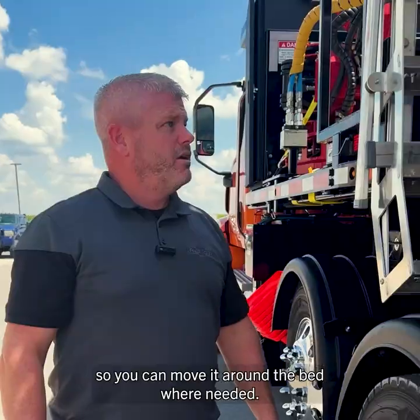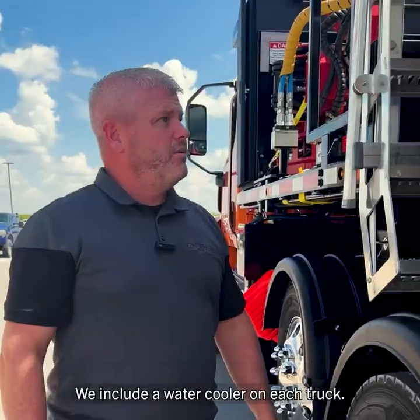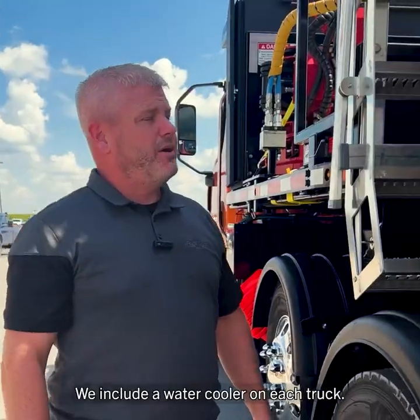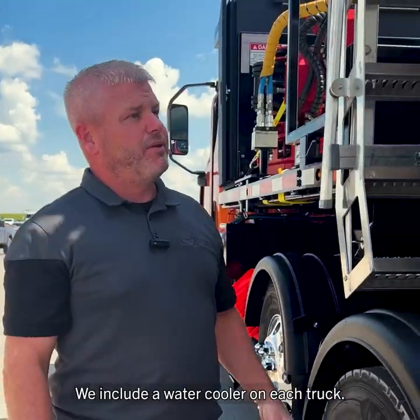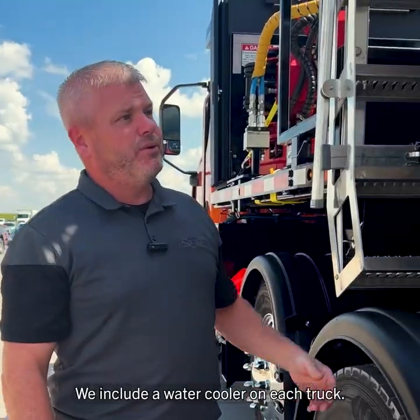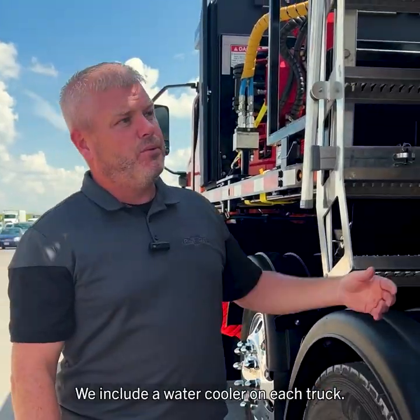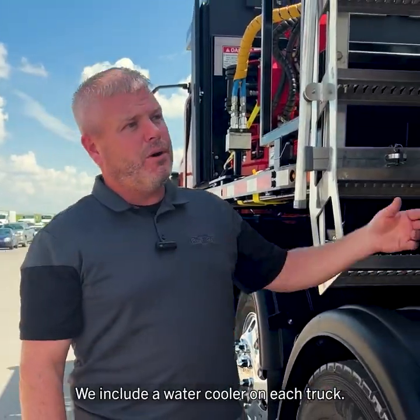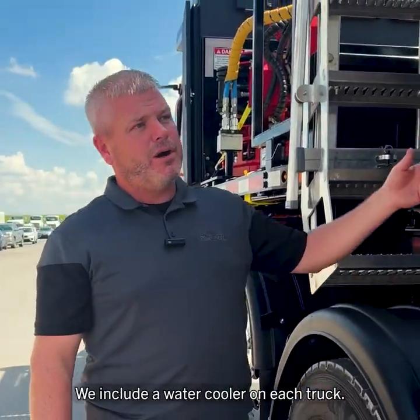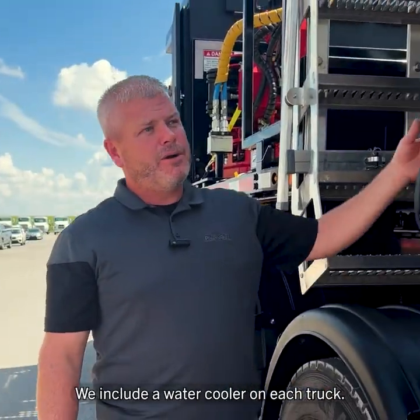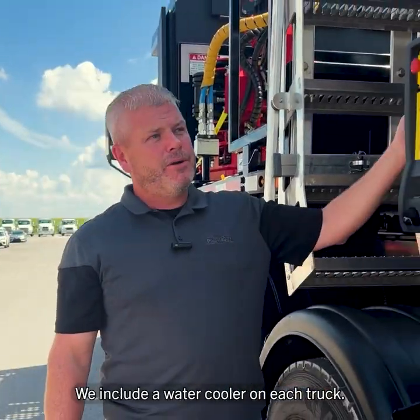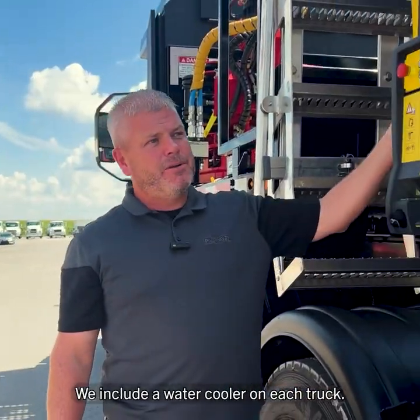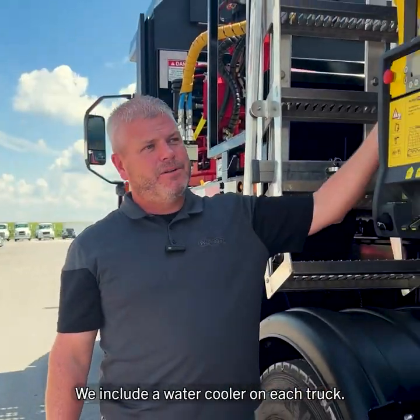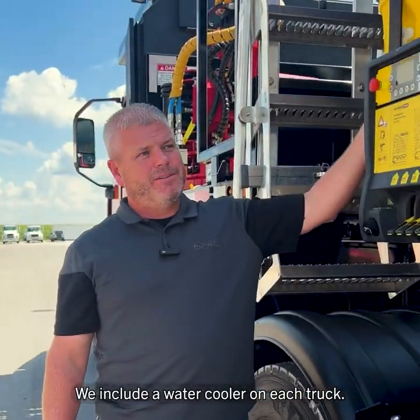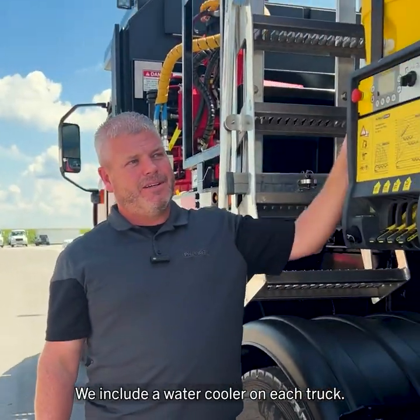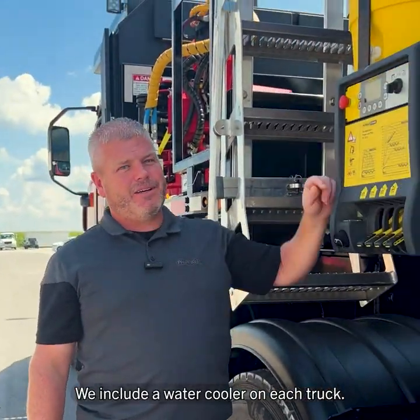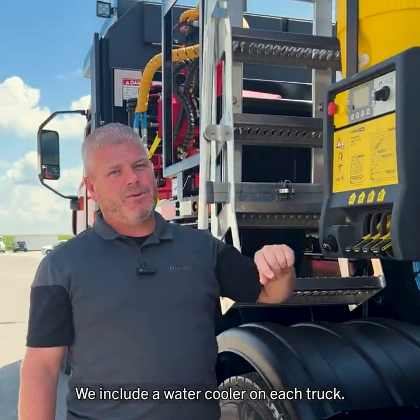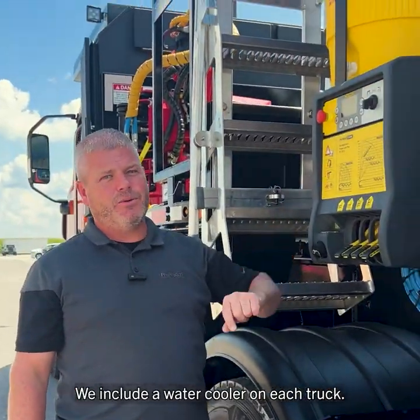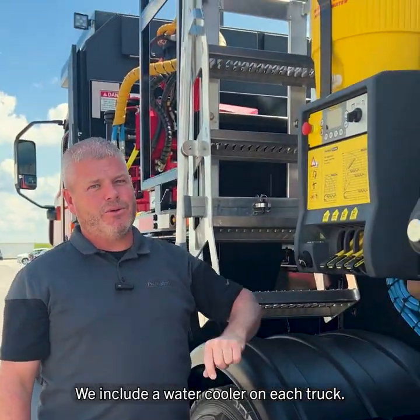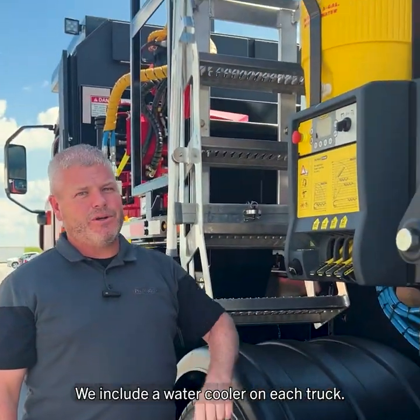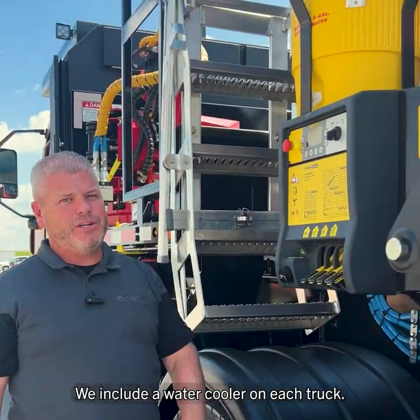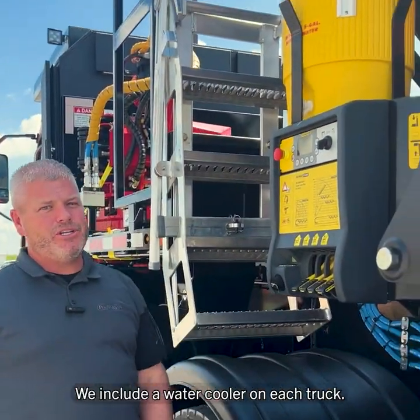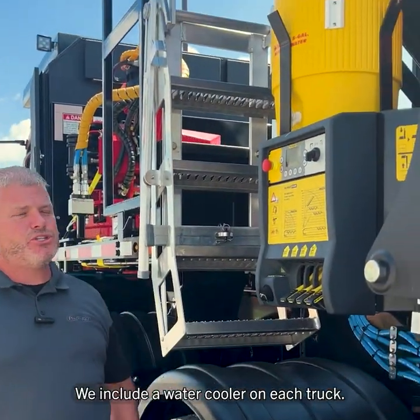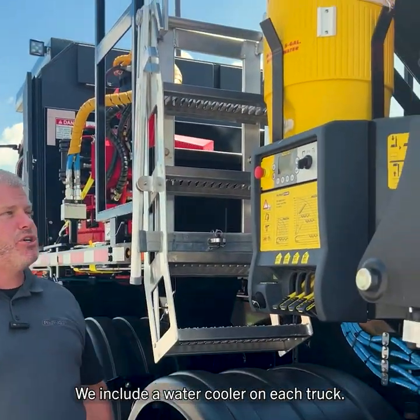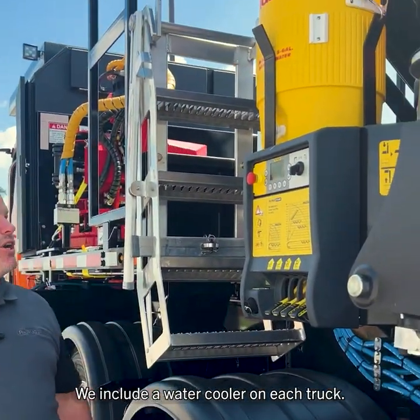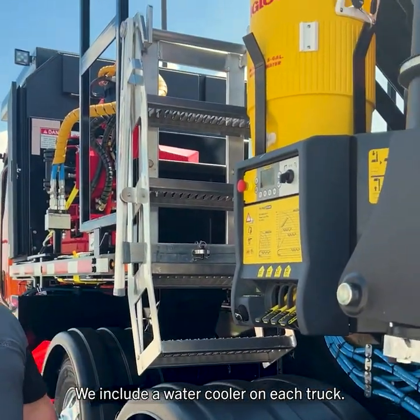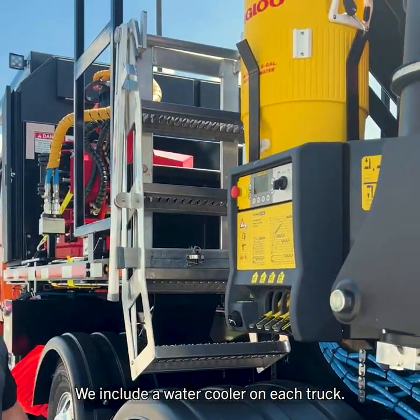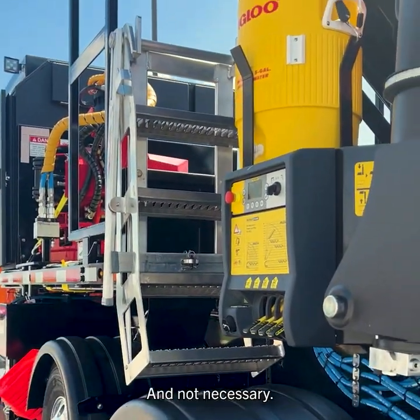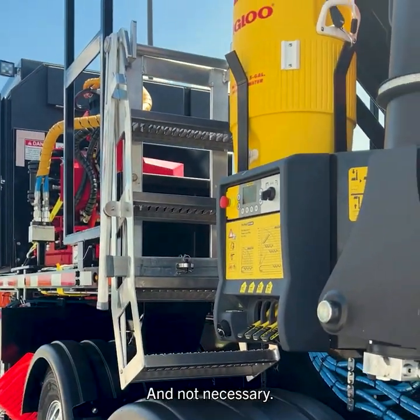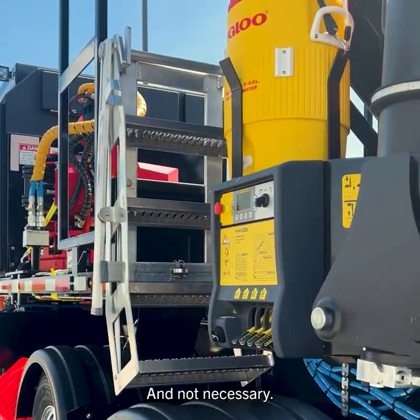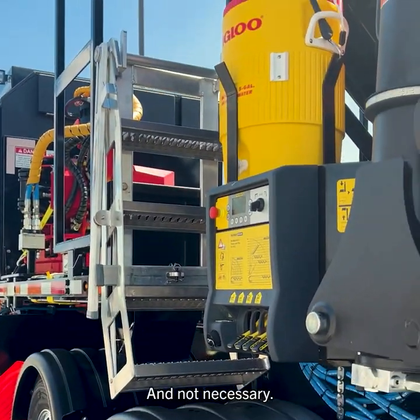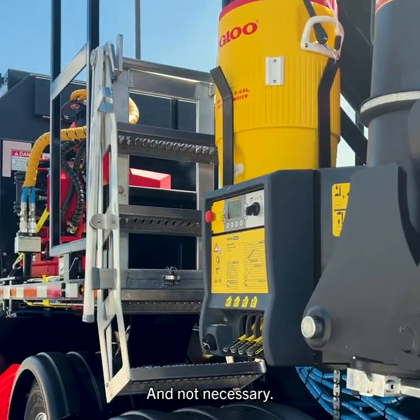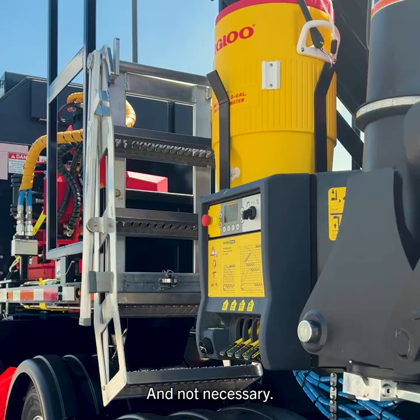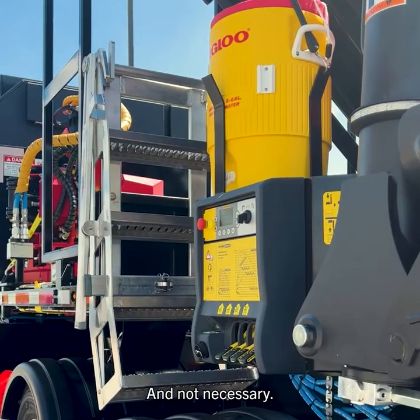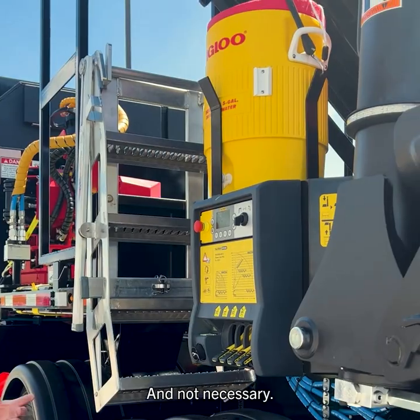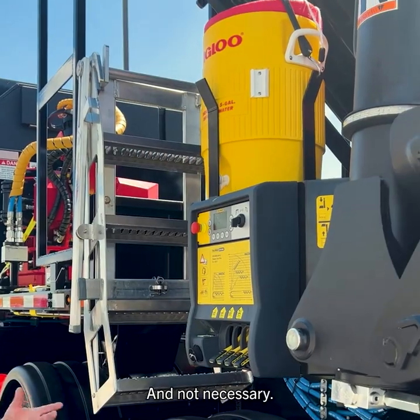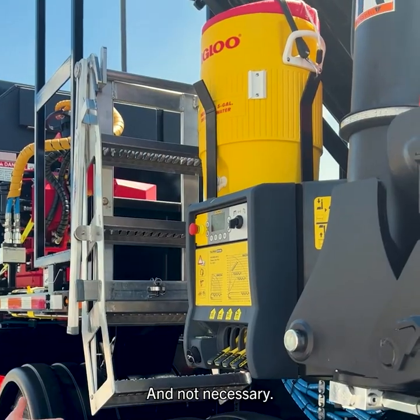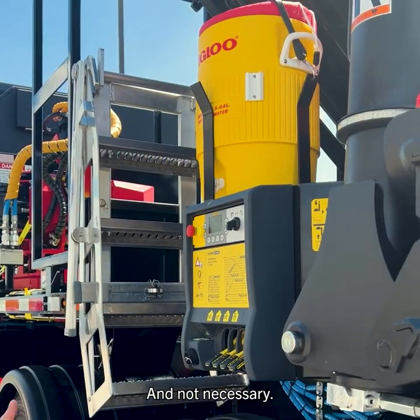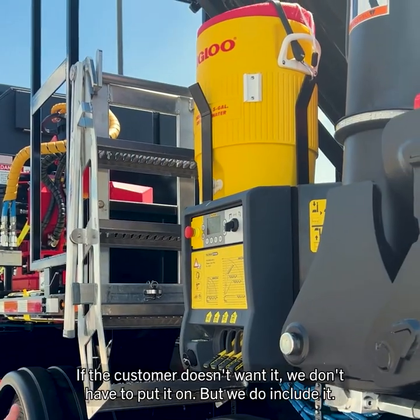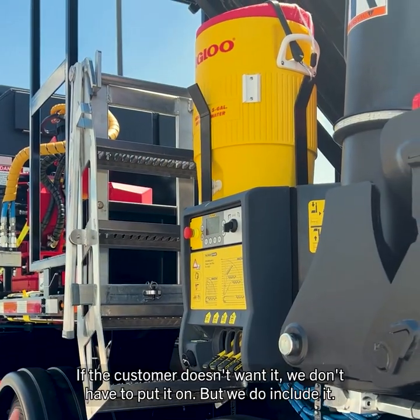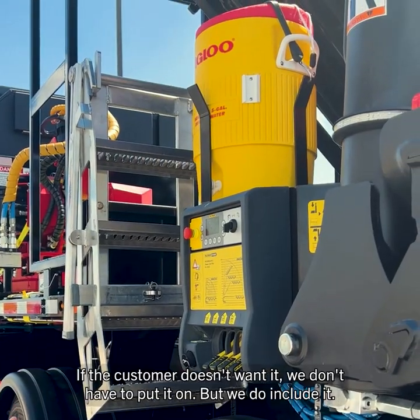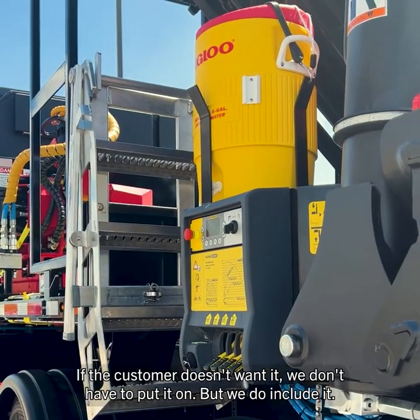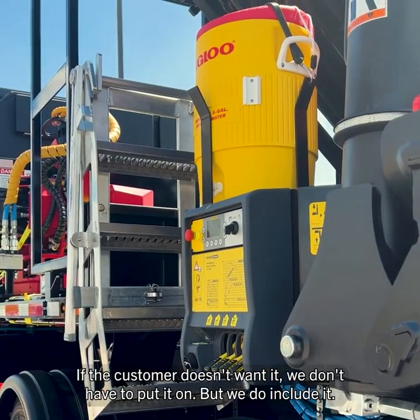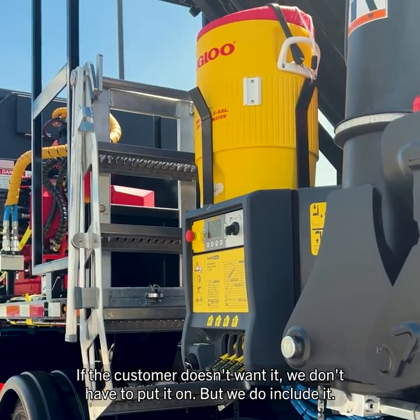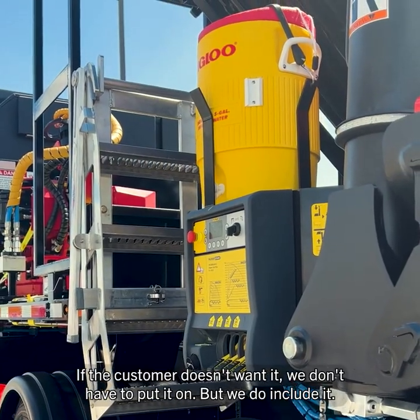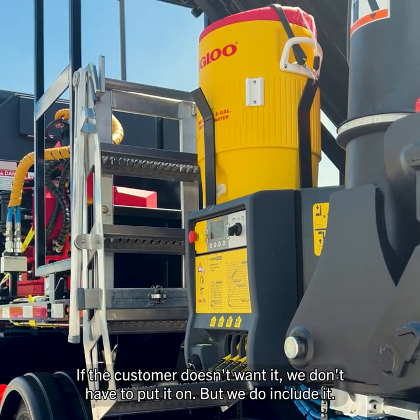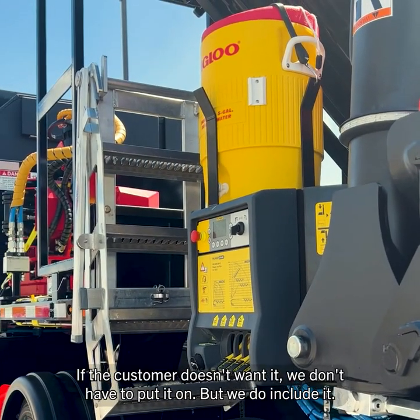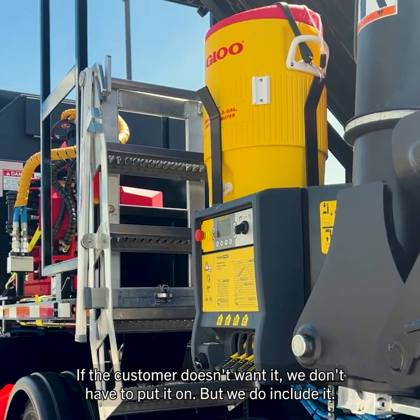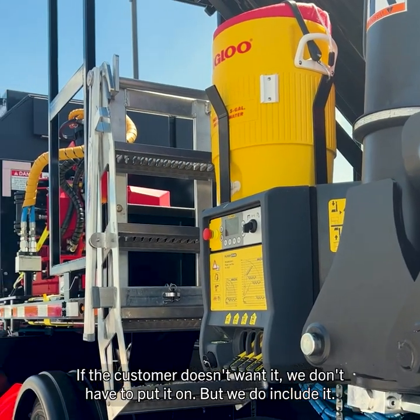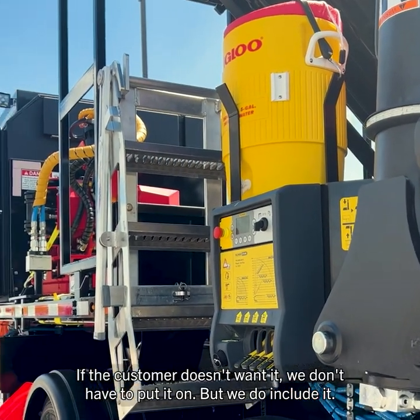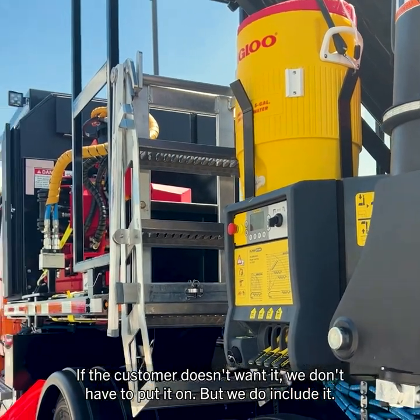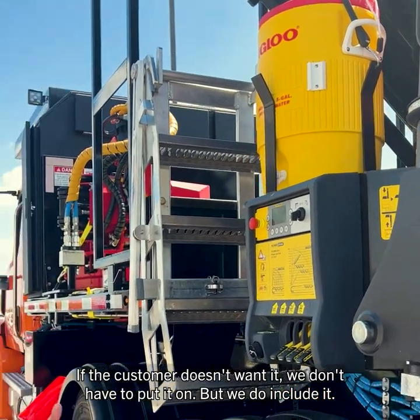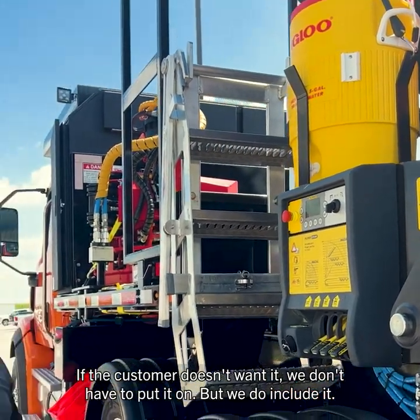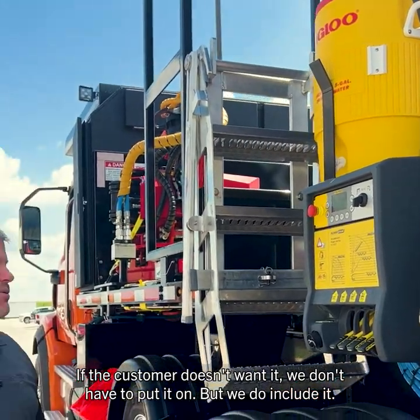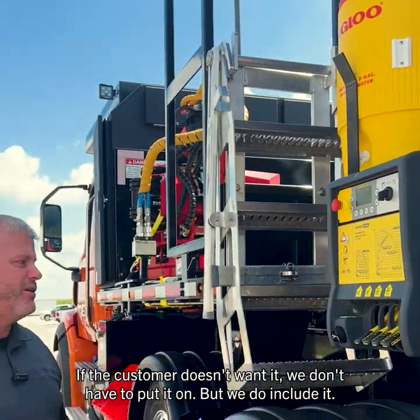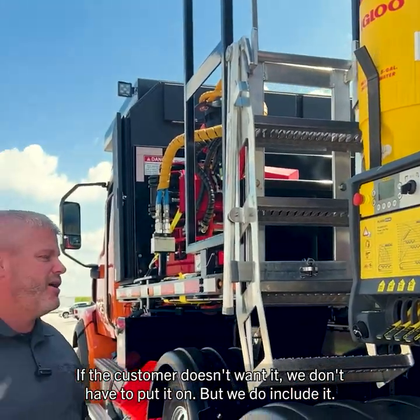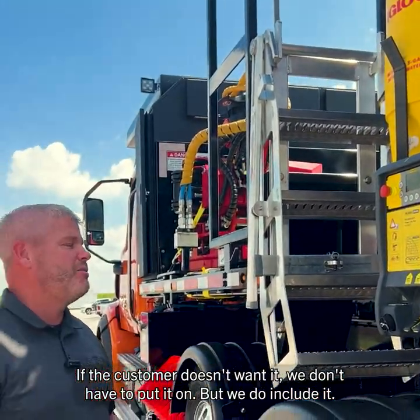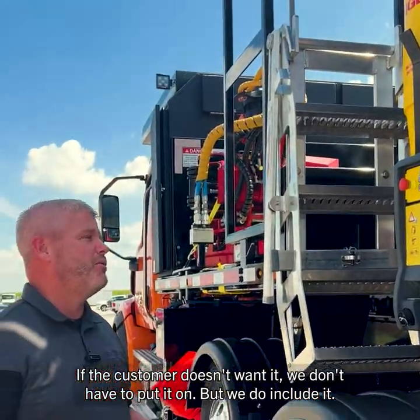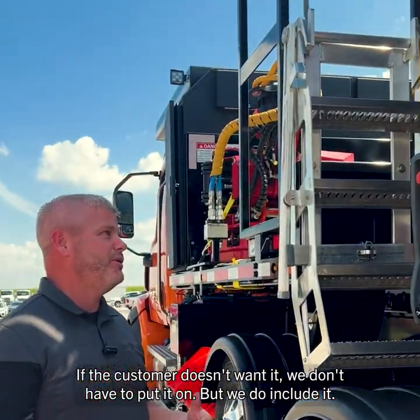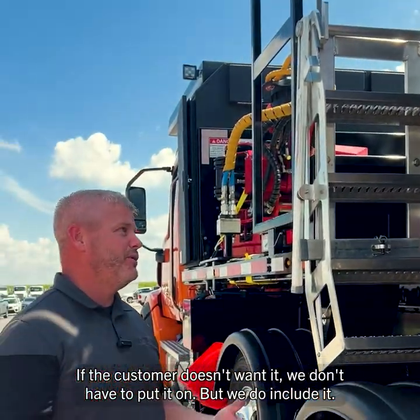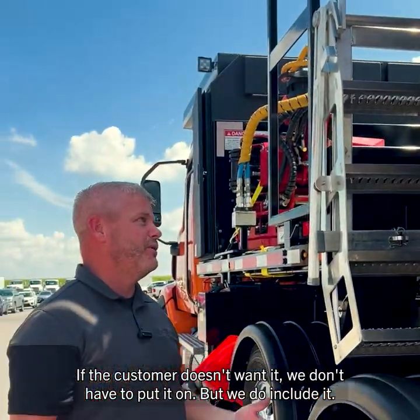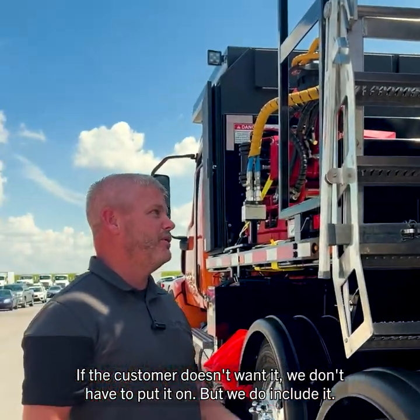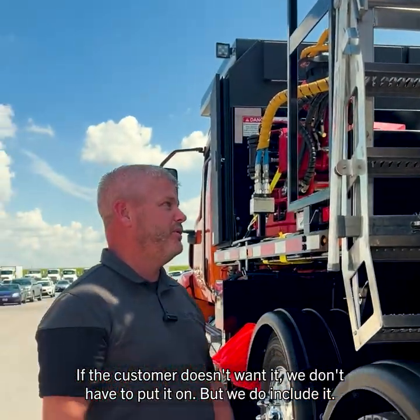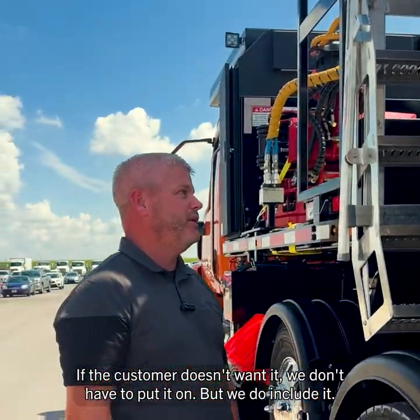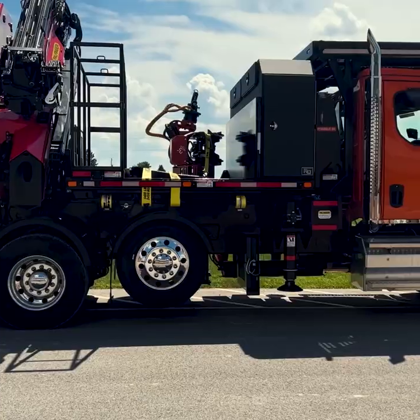We include a water cooler on each truck. It's not required — if the customer doesn't want it, we don't have to put it on — but we do include it.